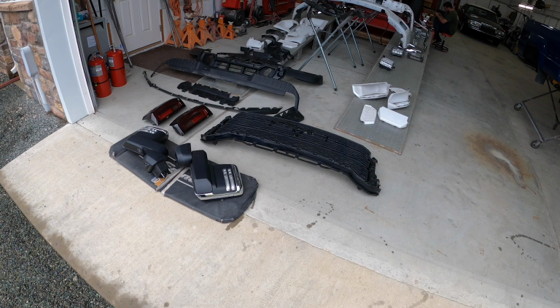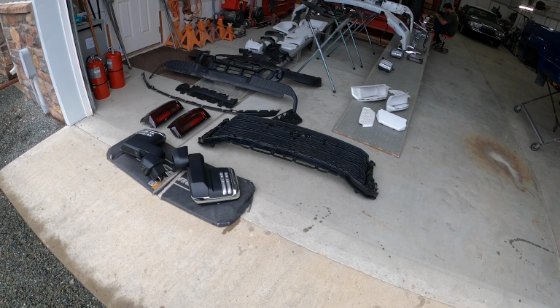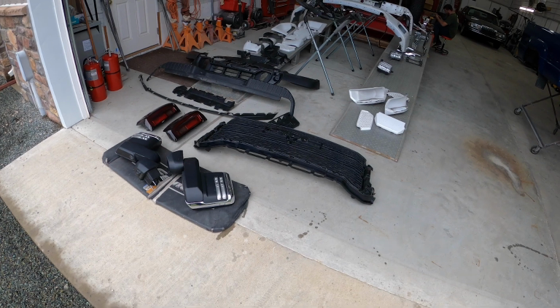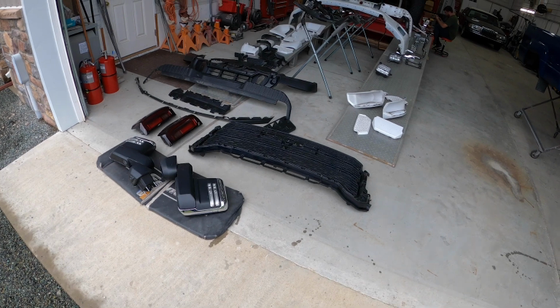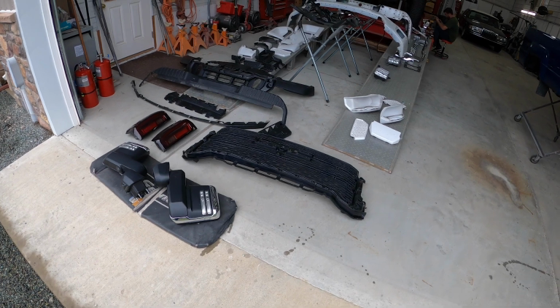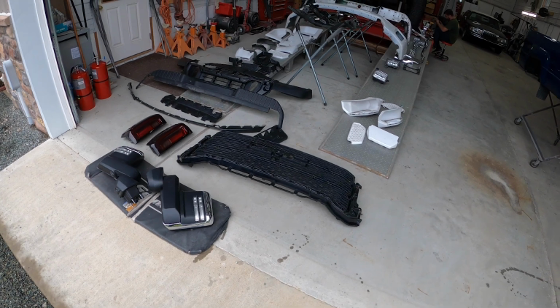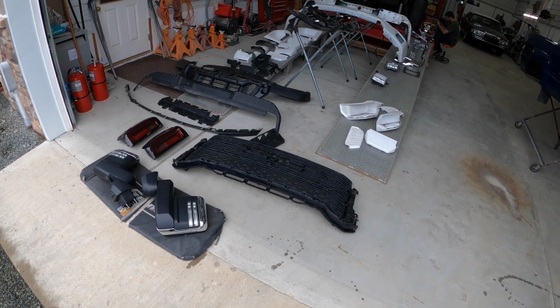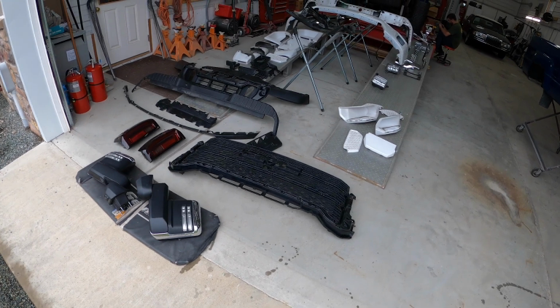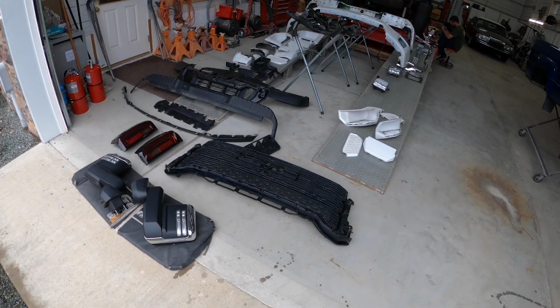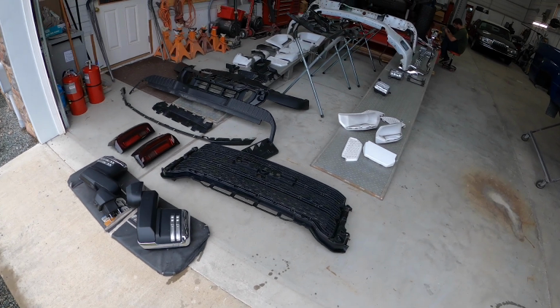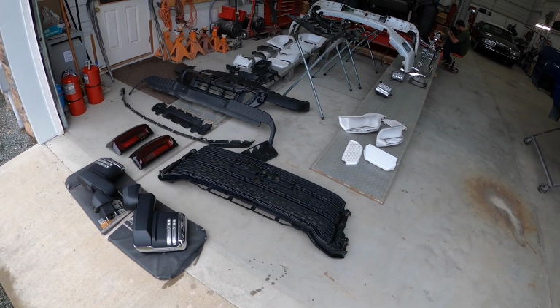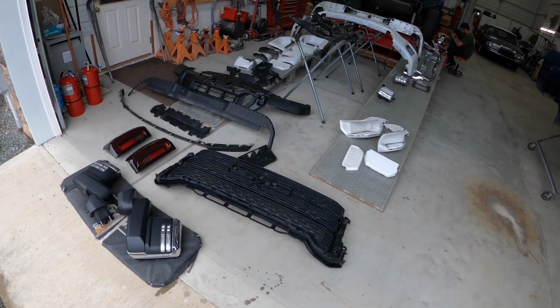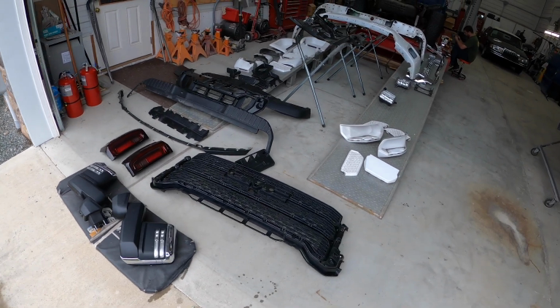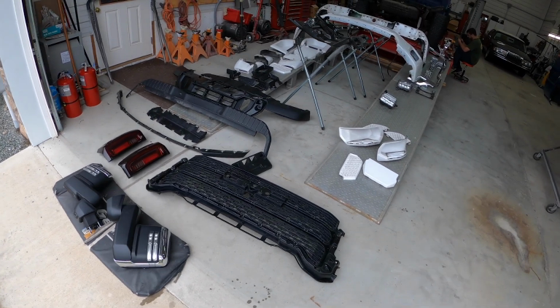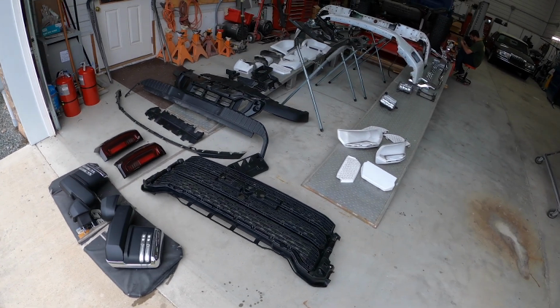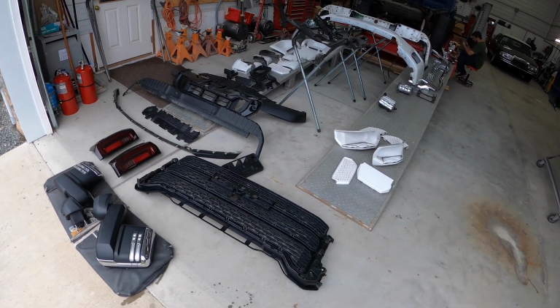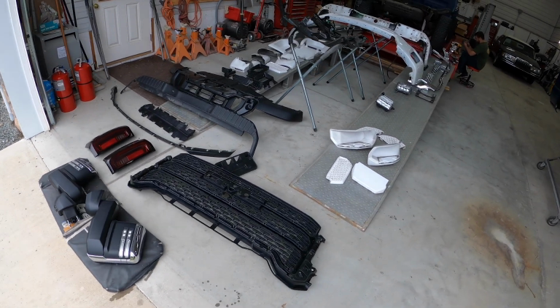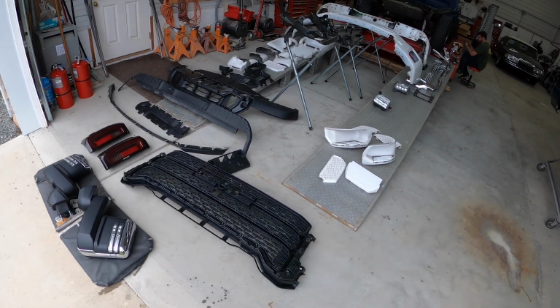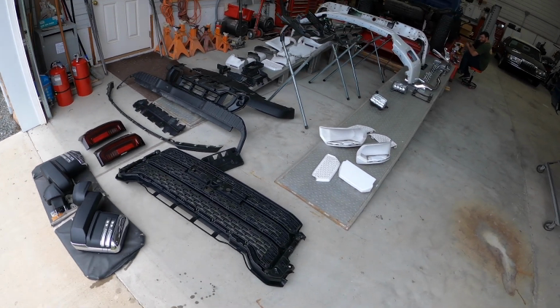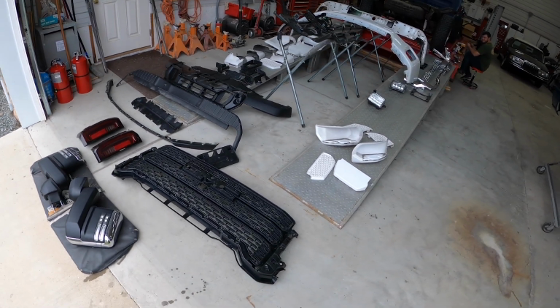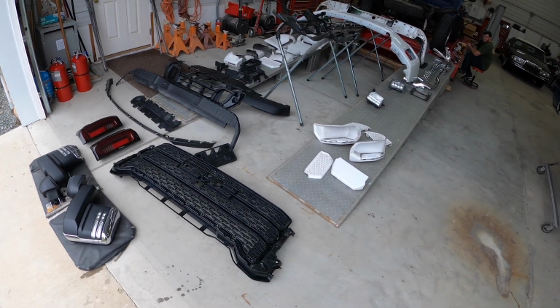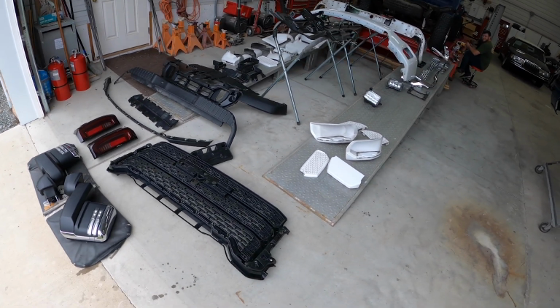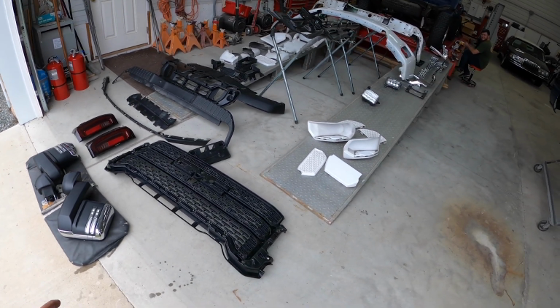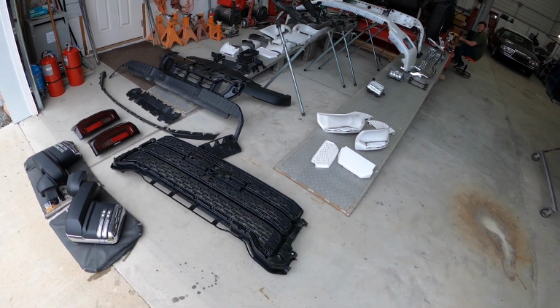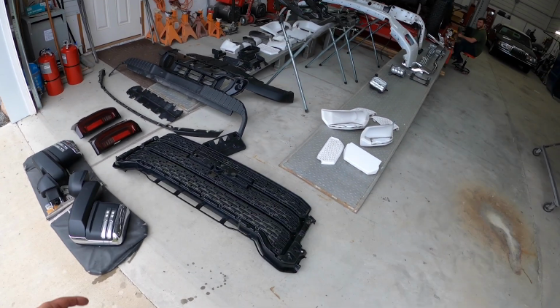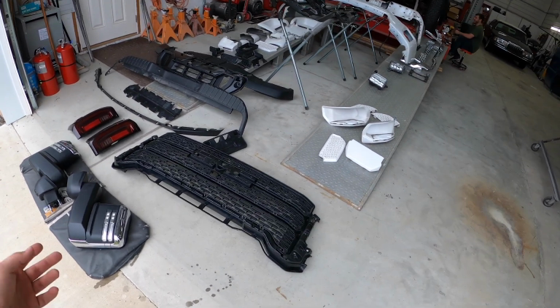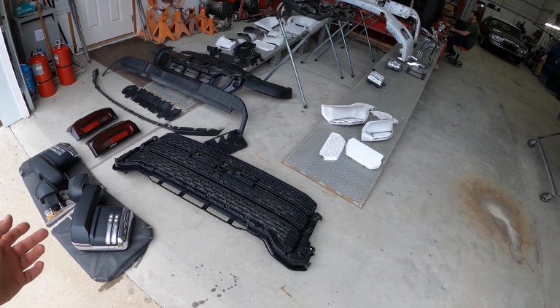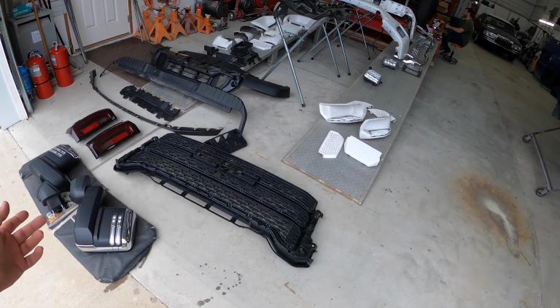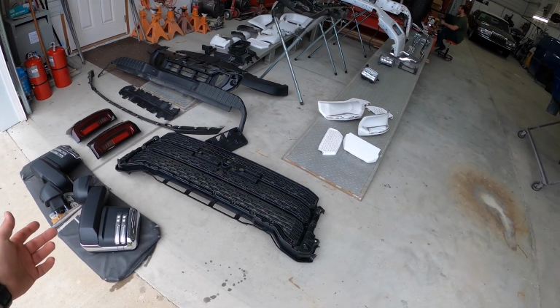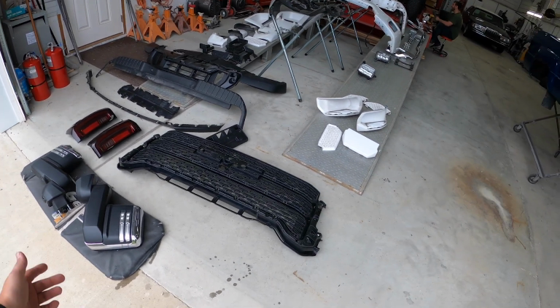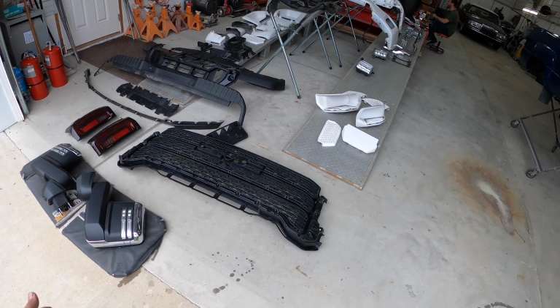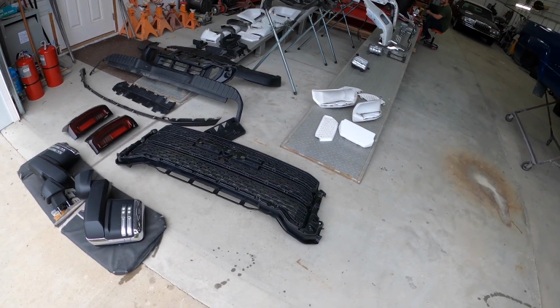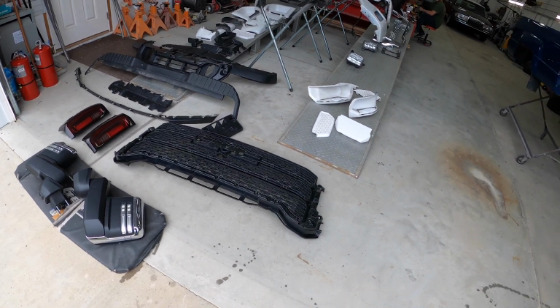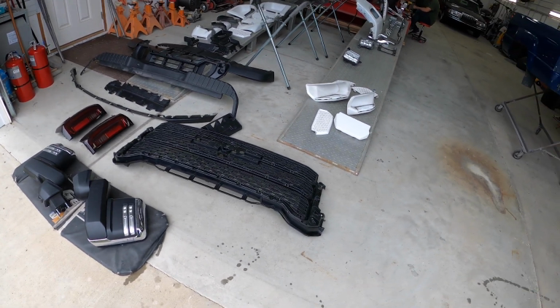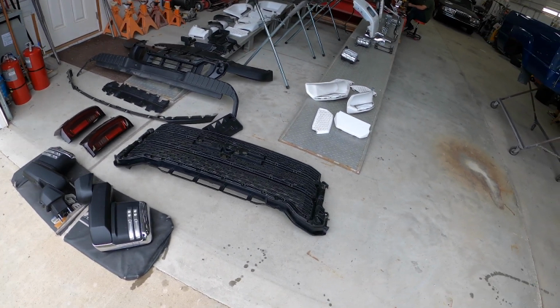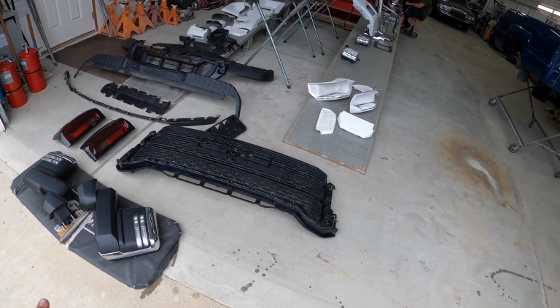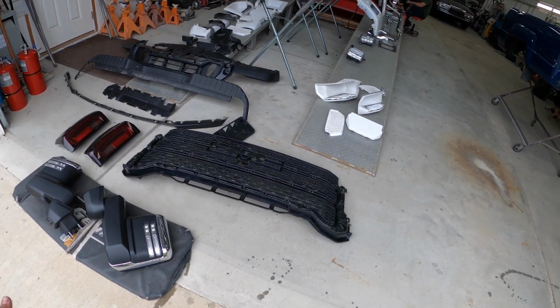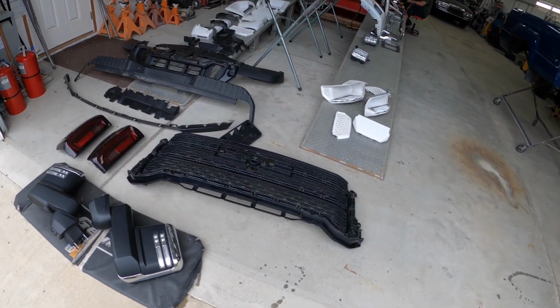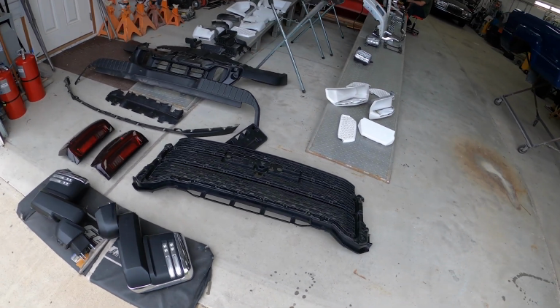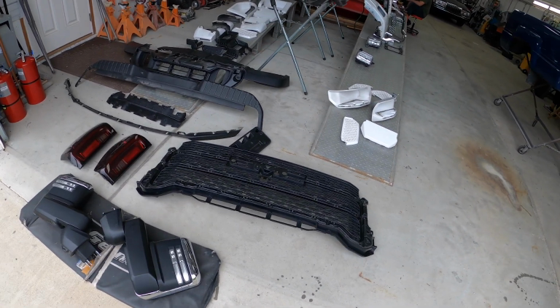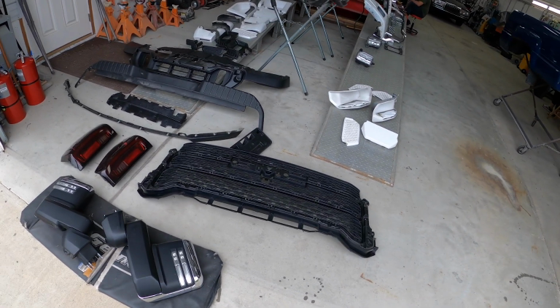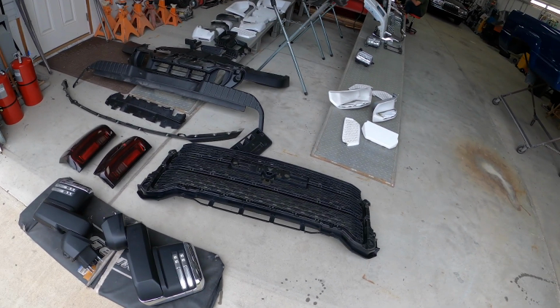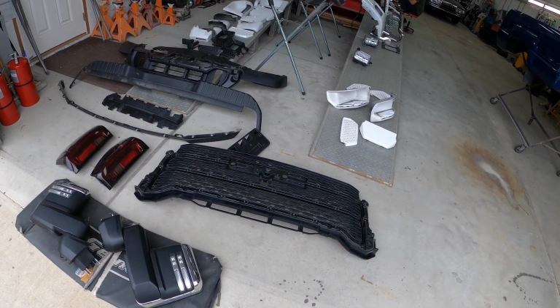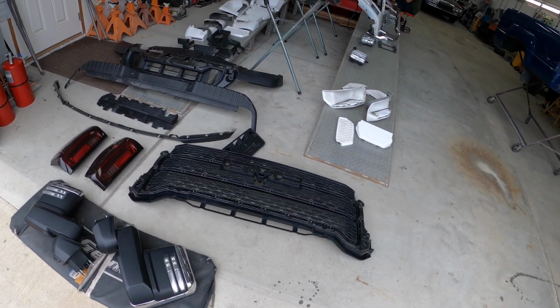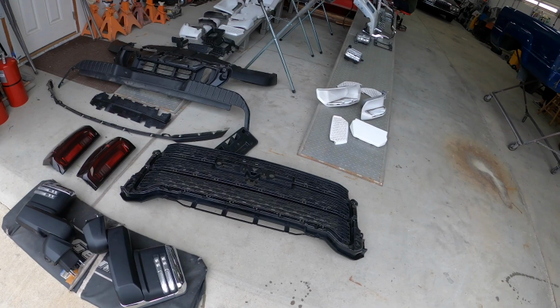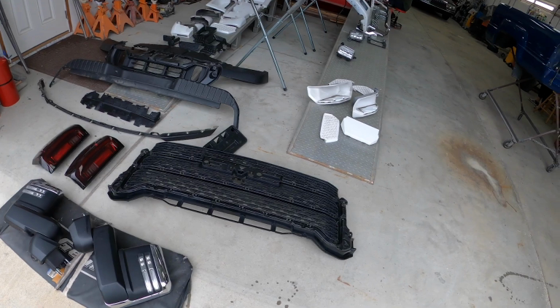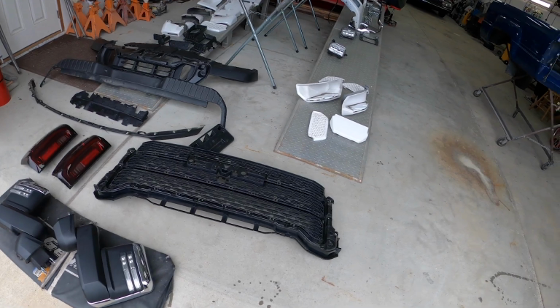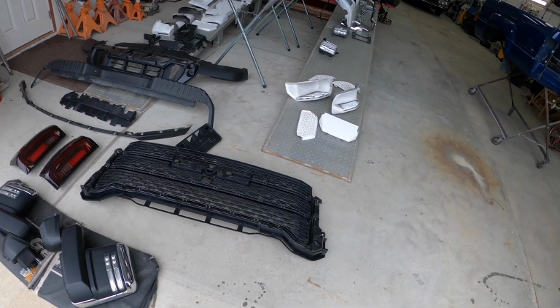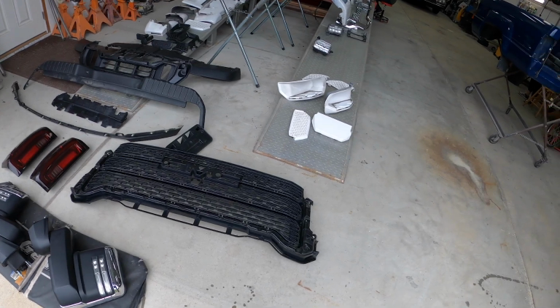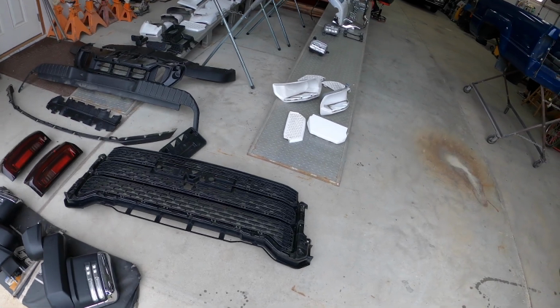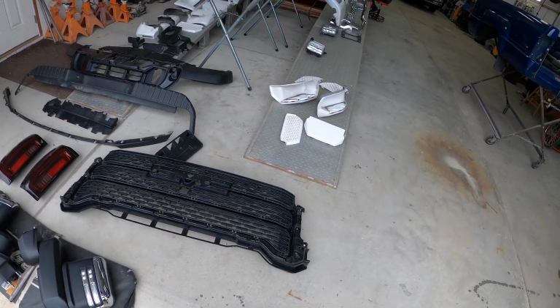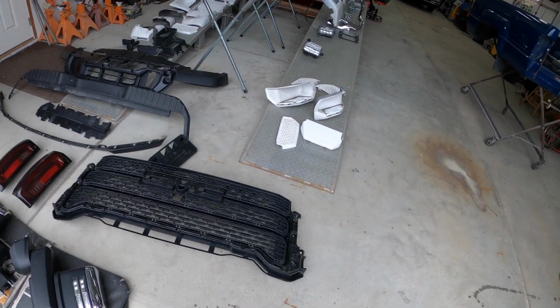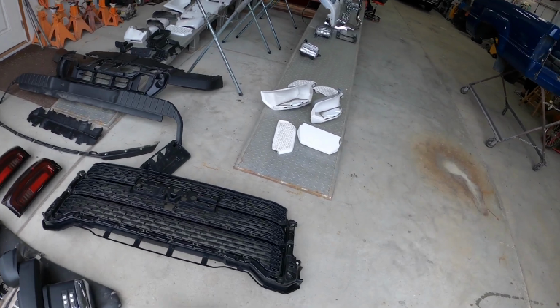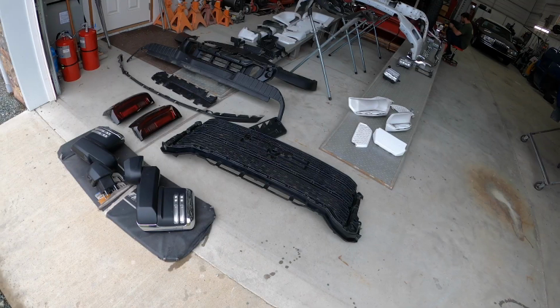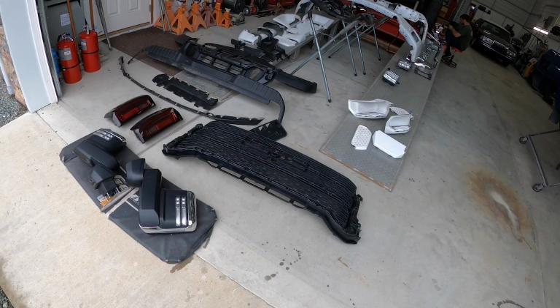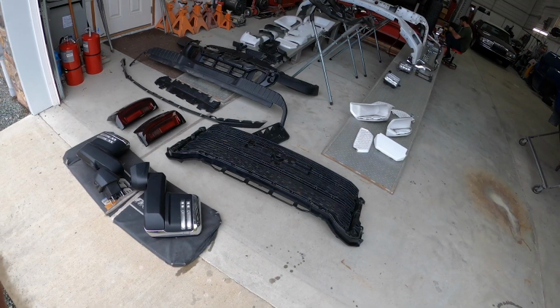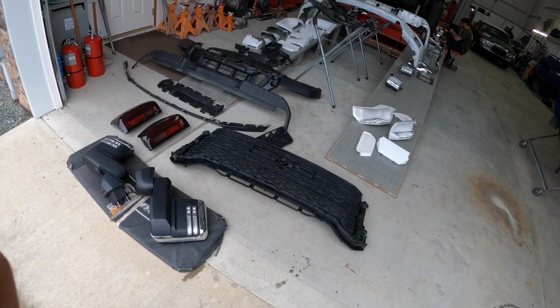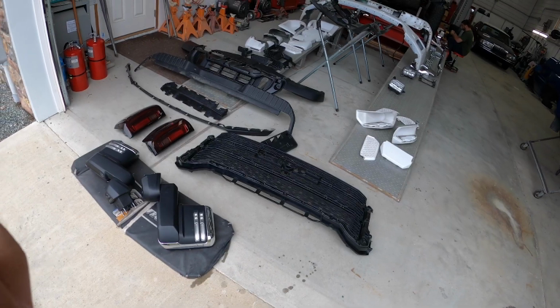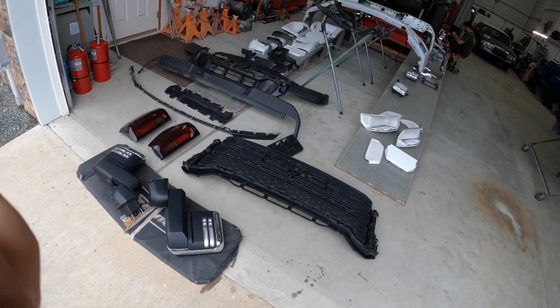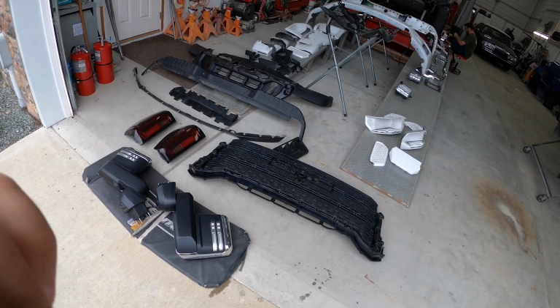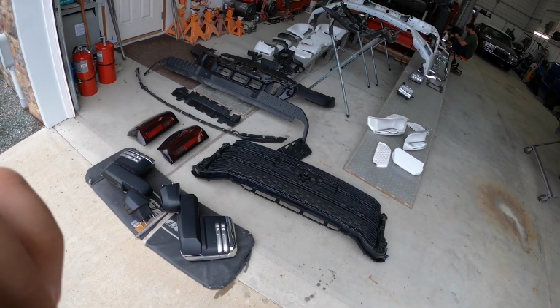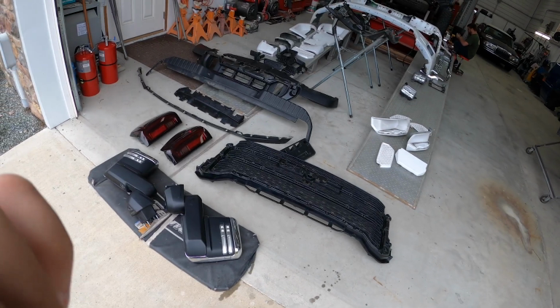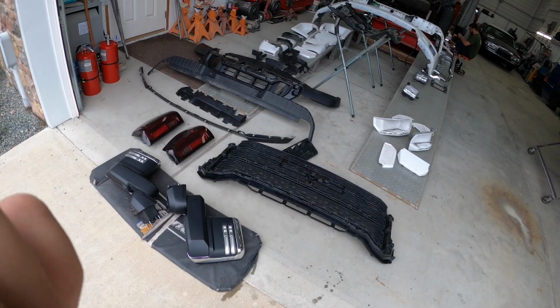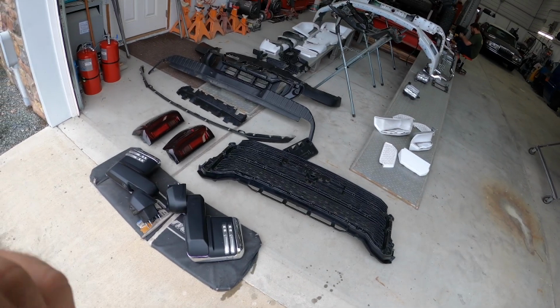Wow, oh wow! Check out this collection — what's wrong with that? Would you look at that!